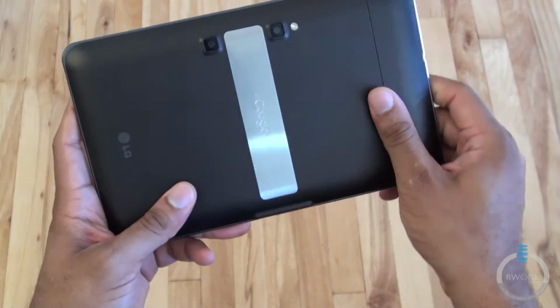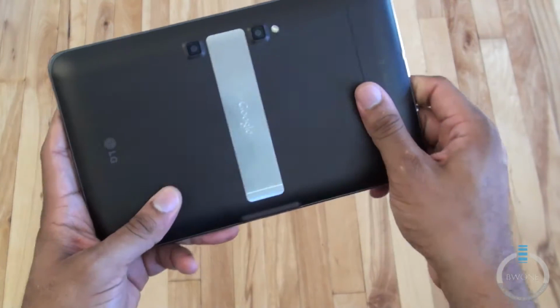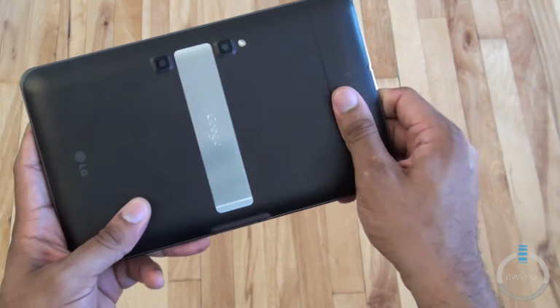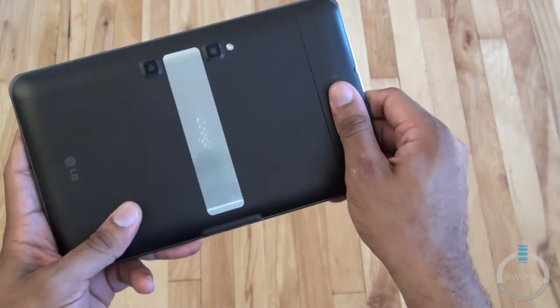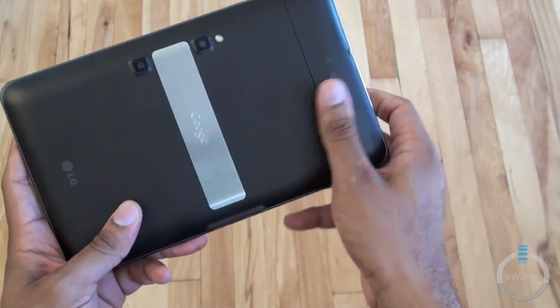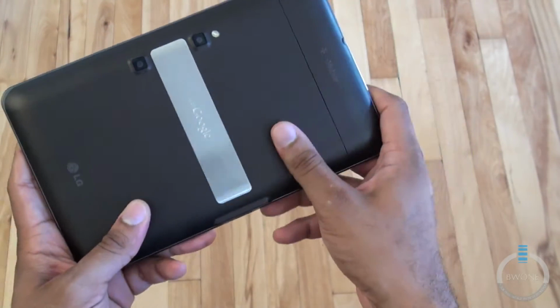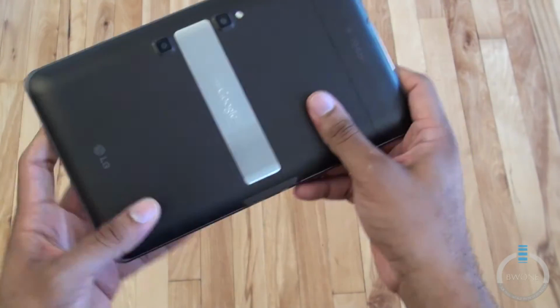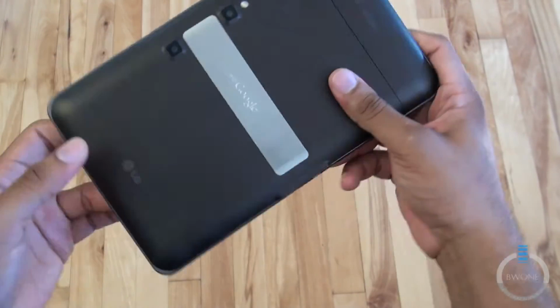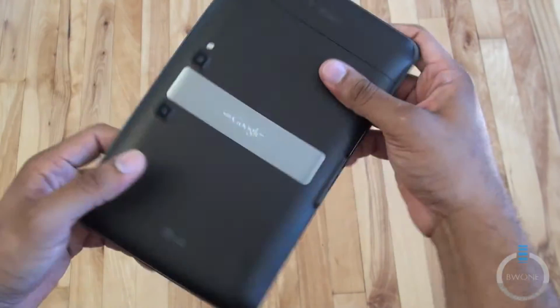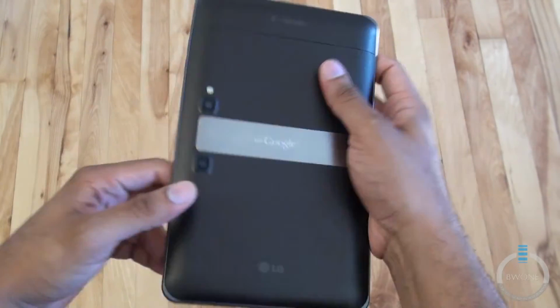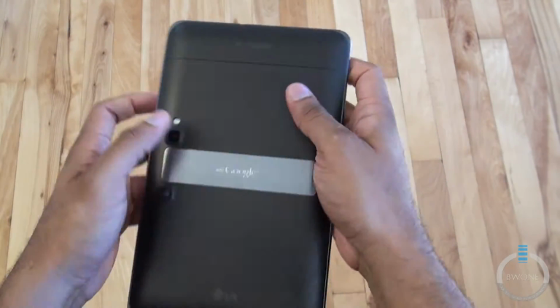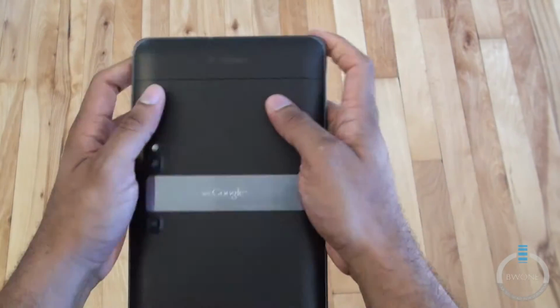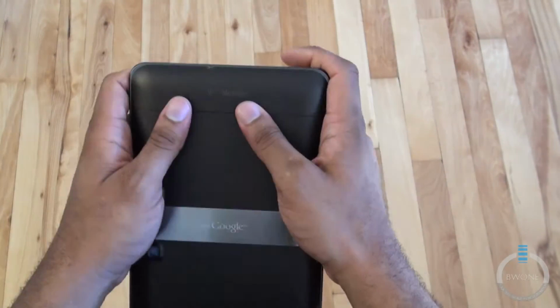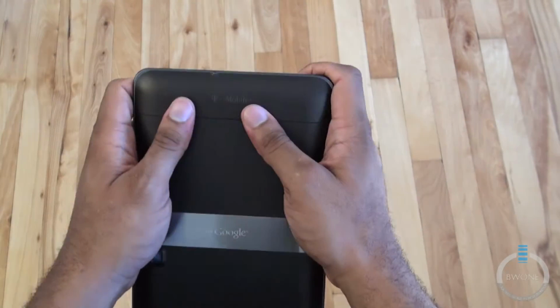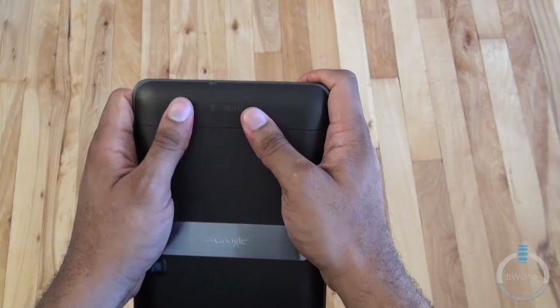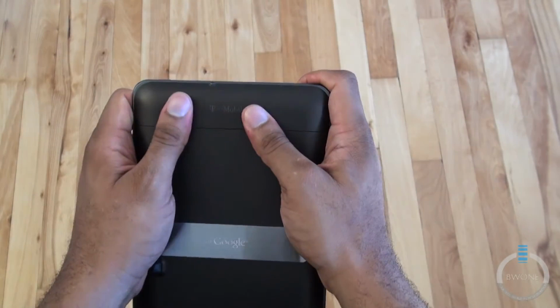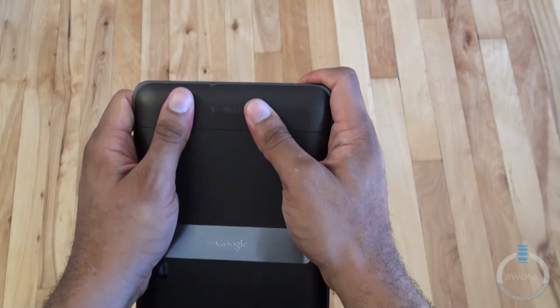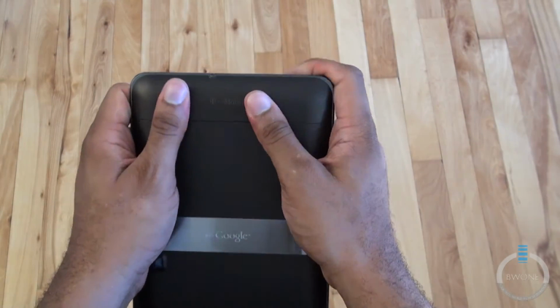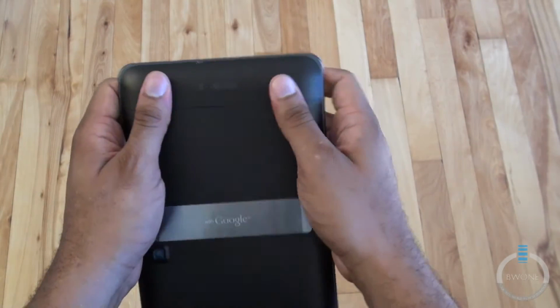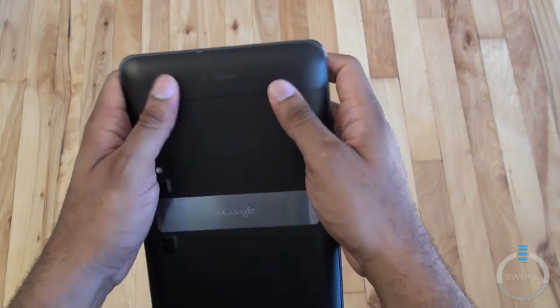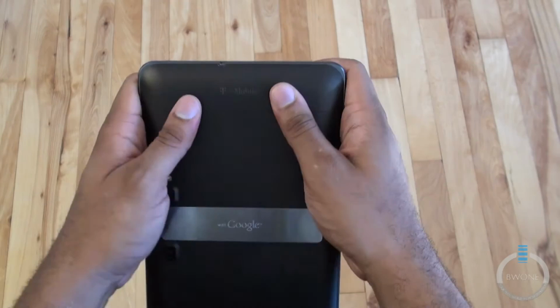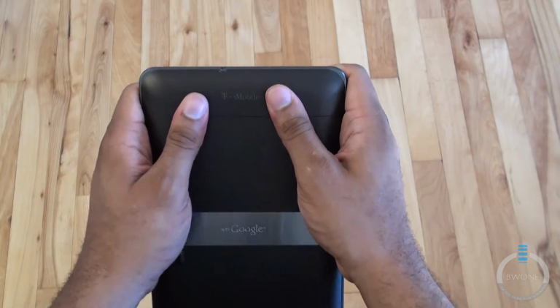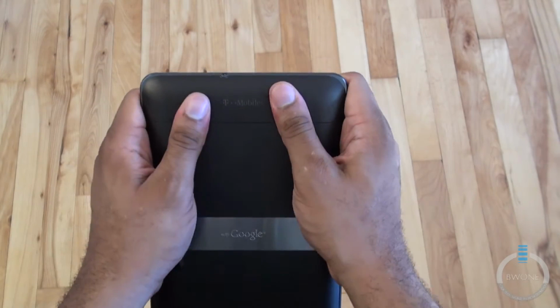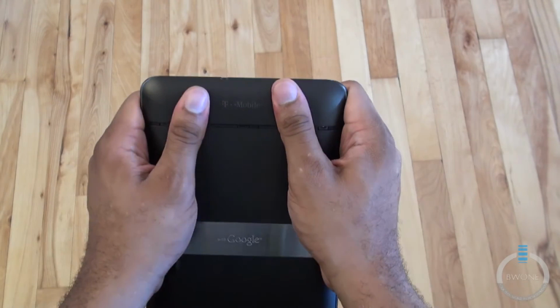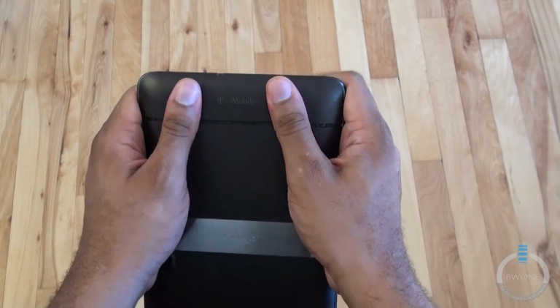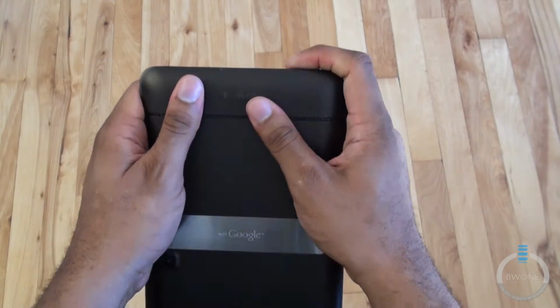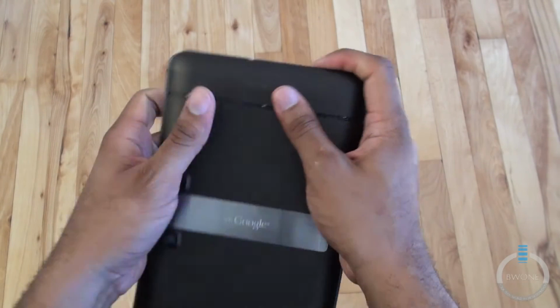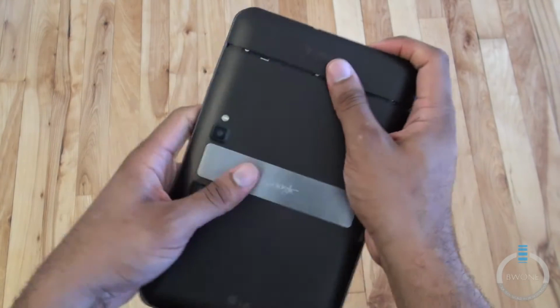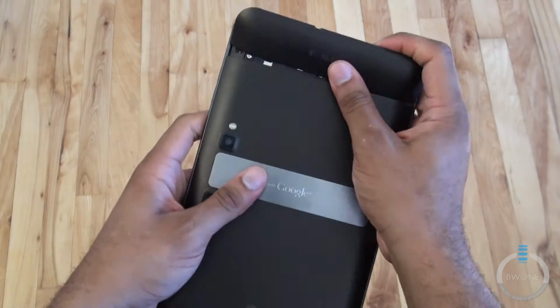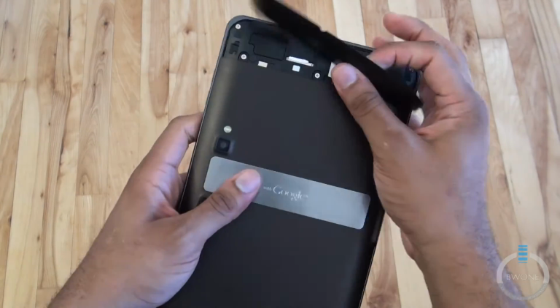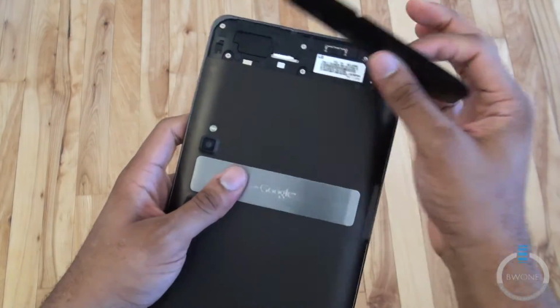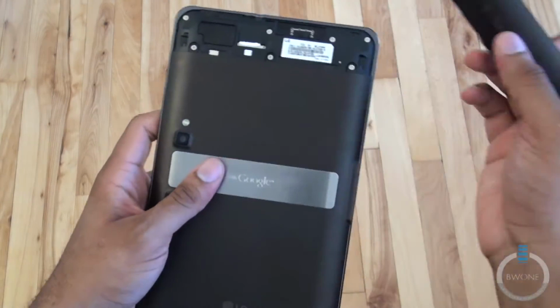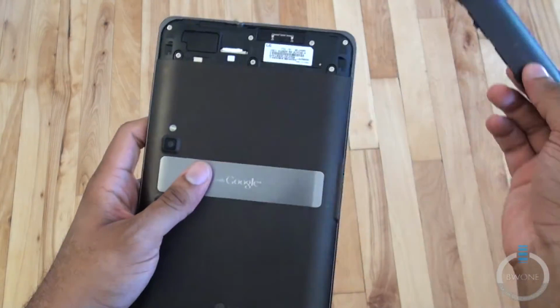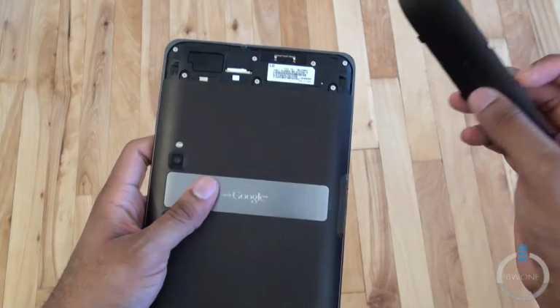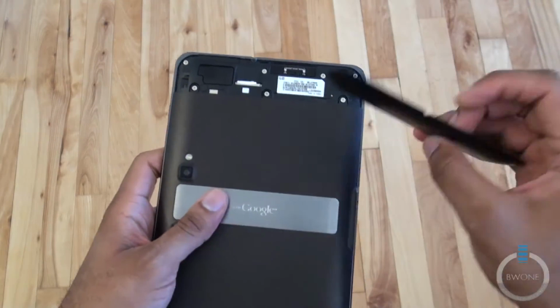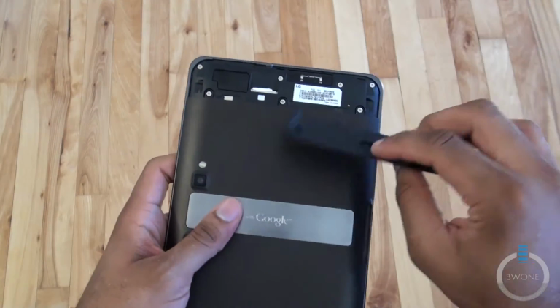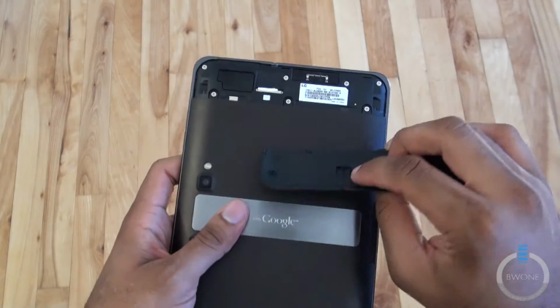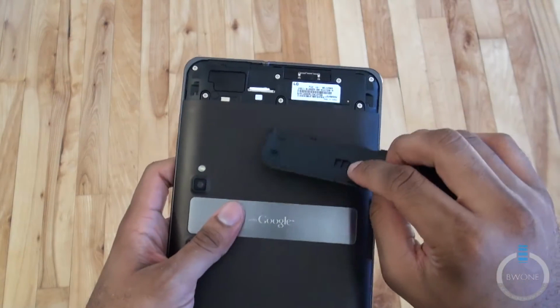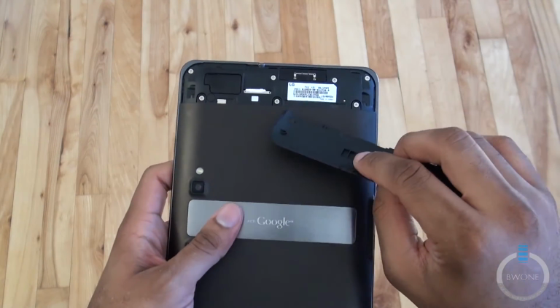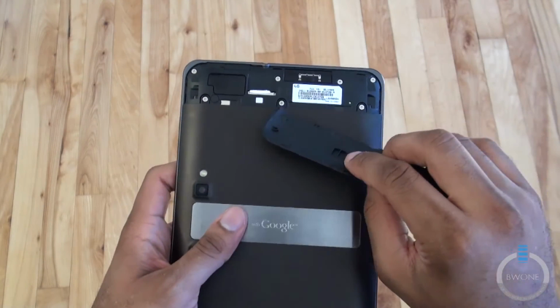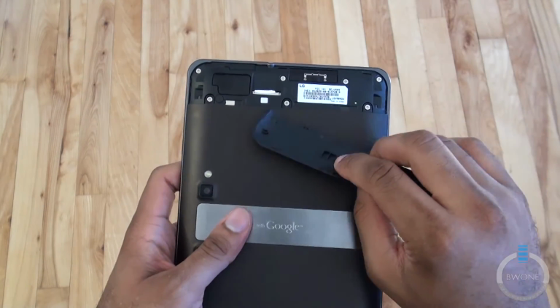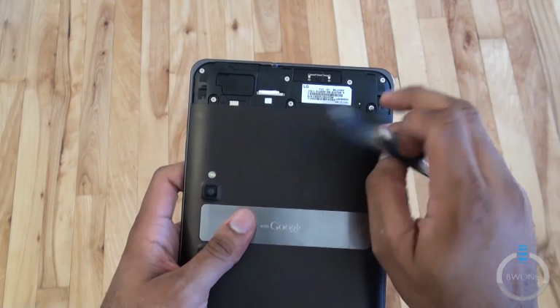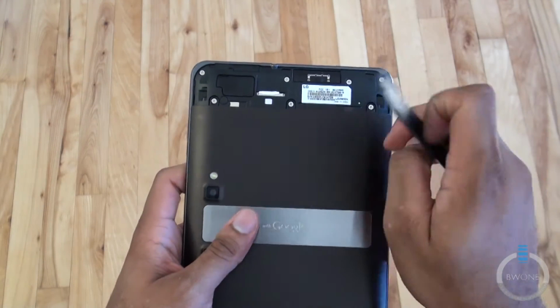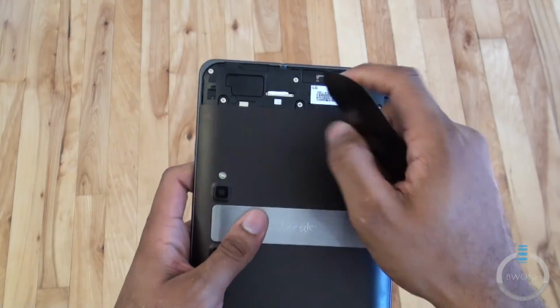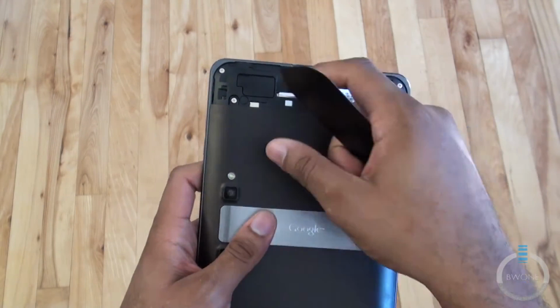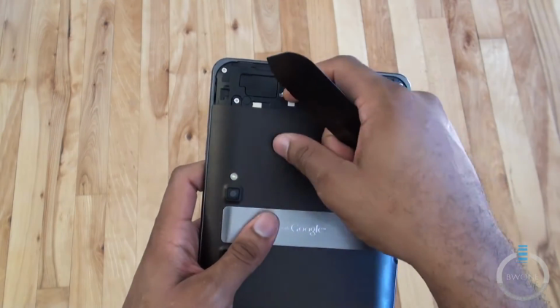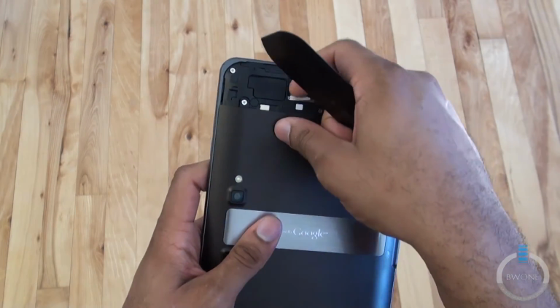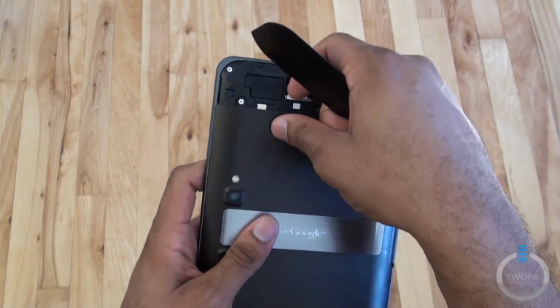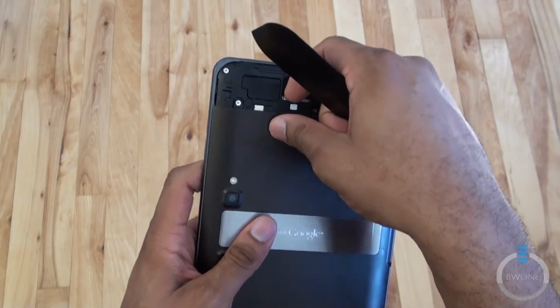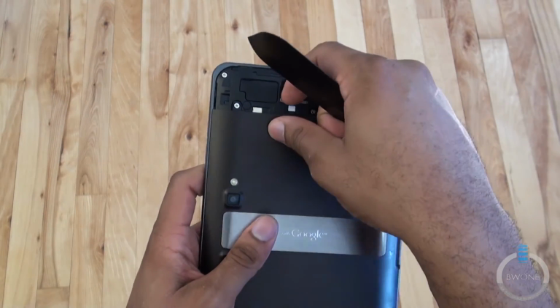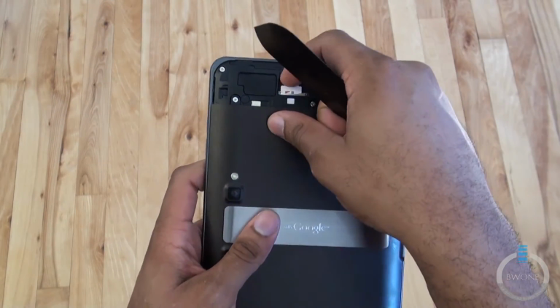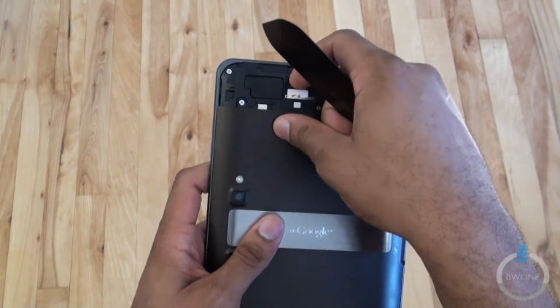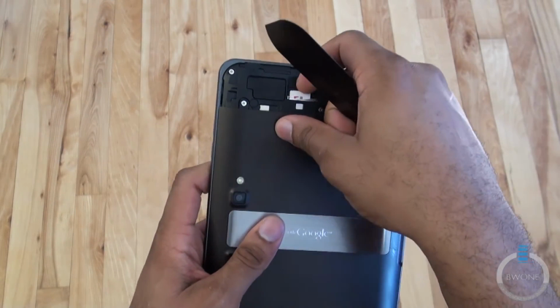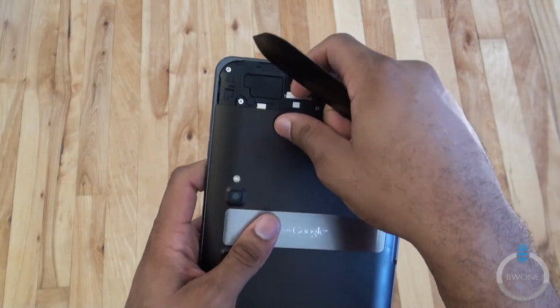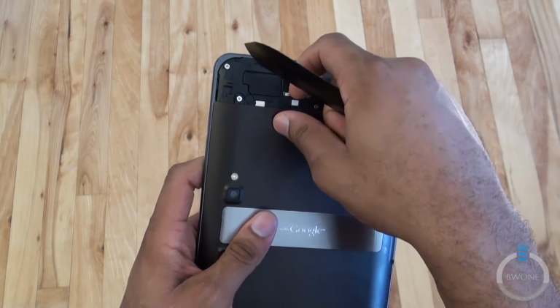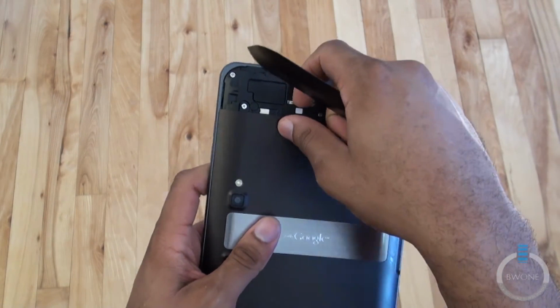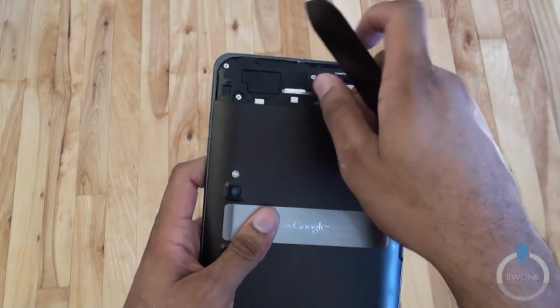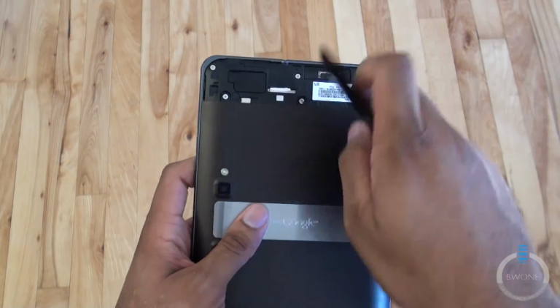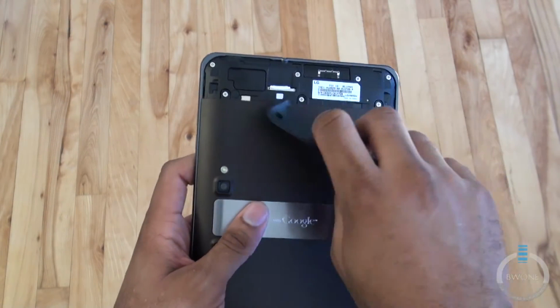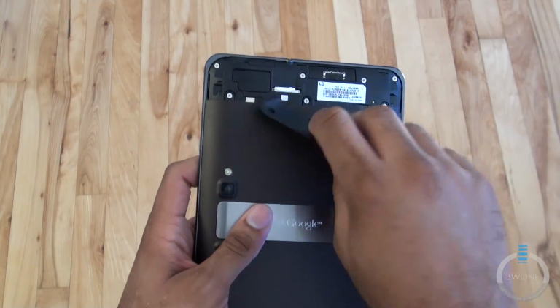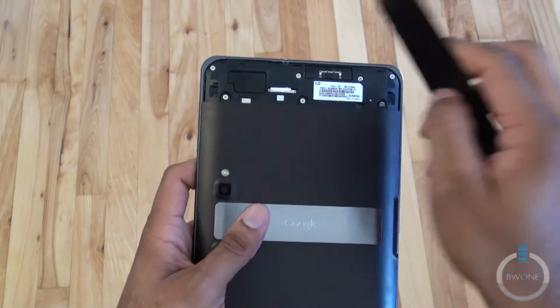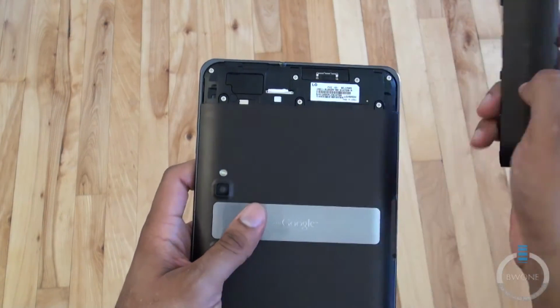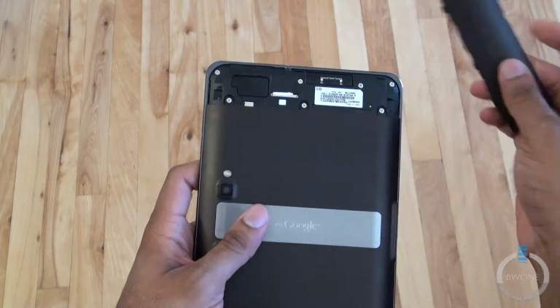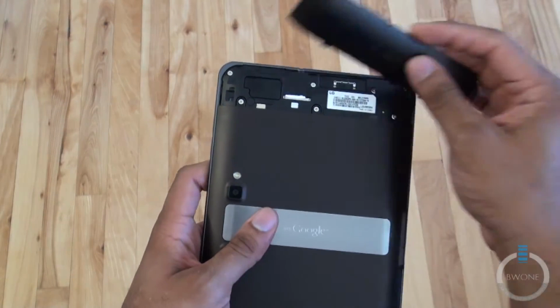We pop this to the side here — this is where you'll find where you can get the SIM card right there.